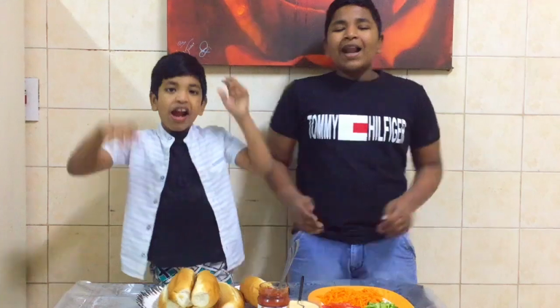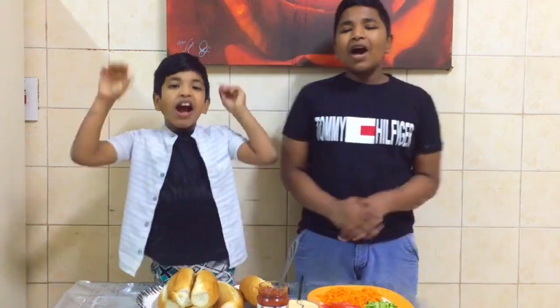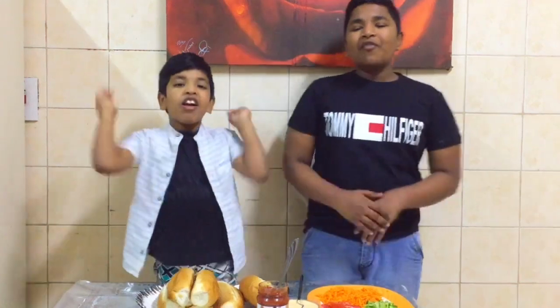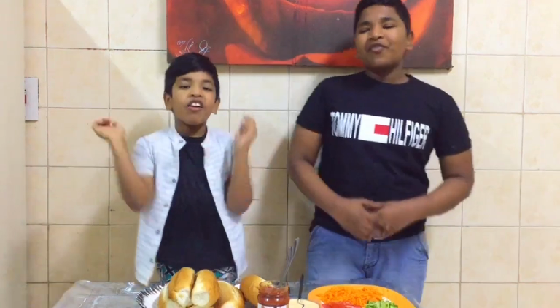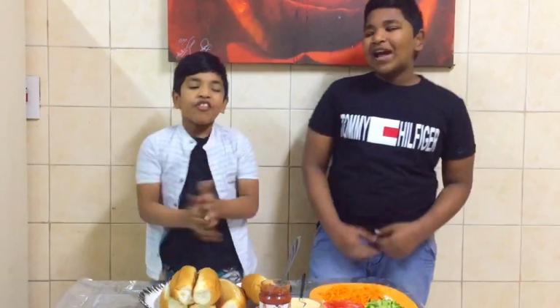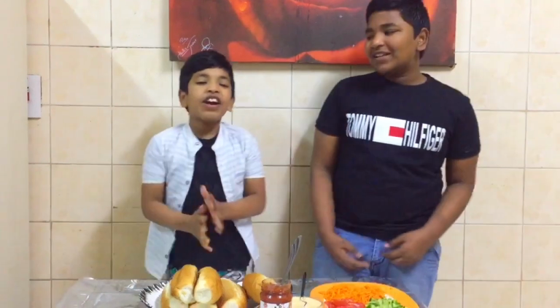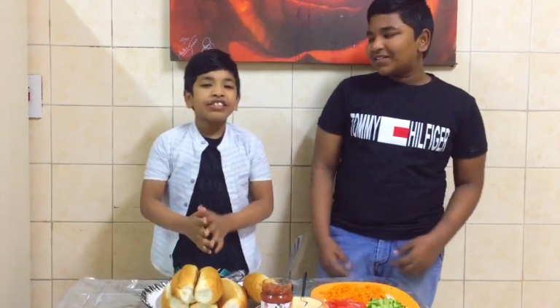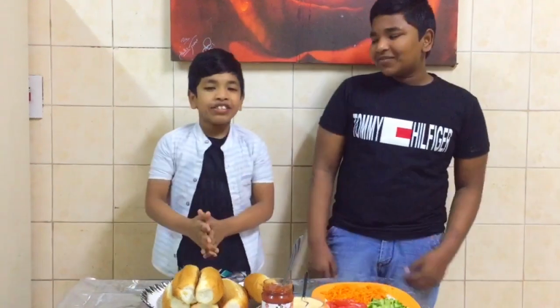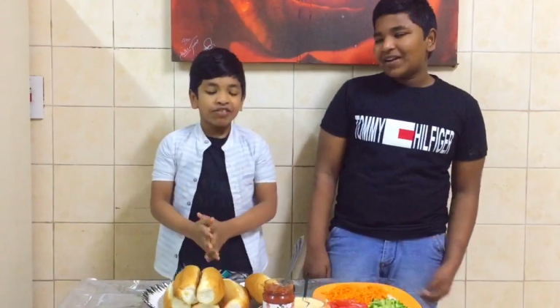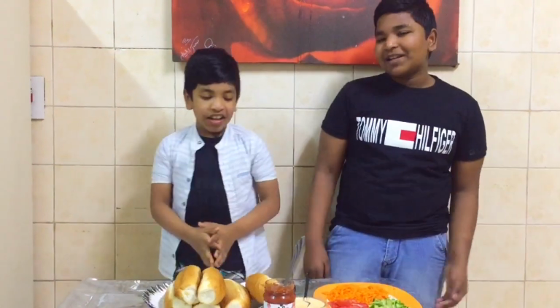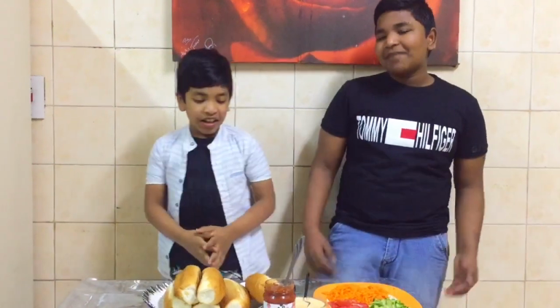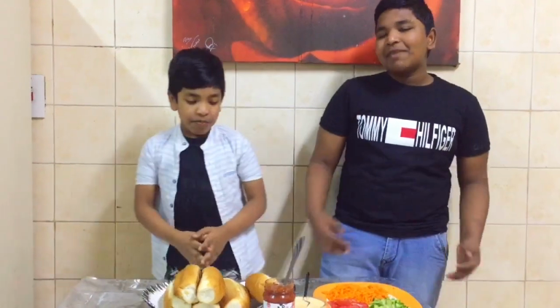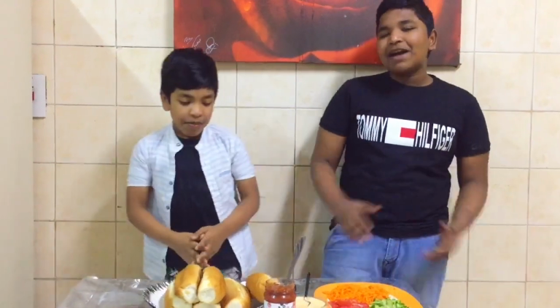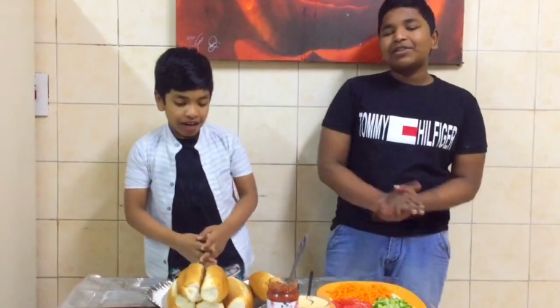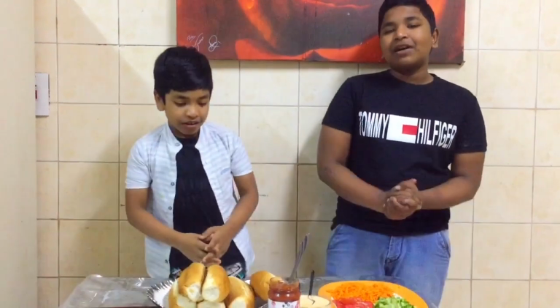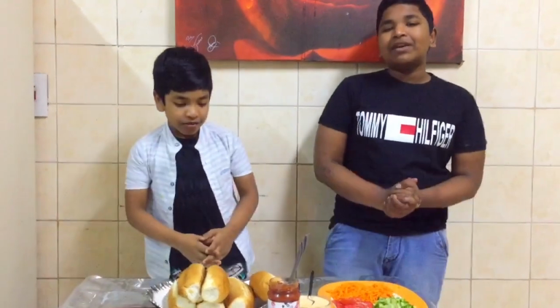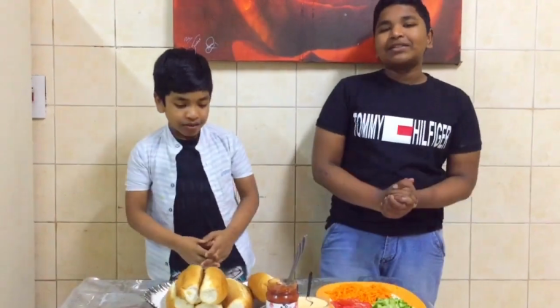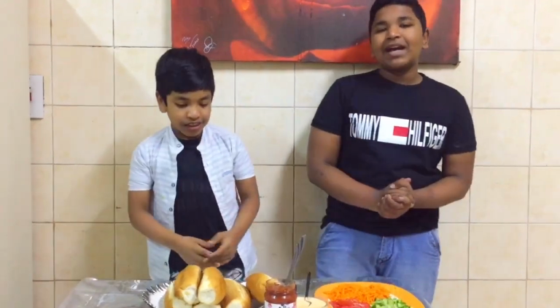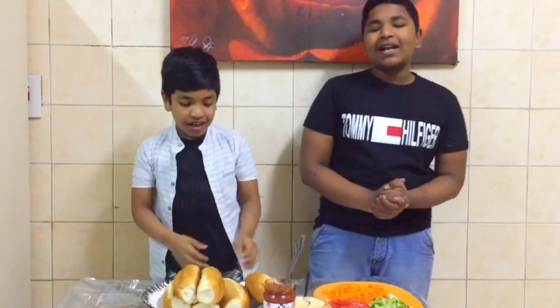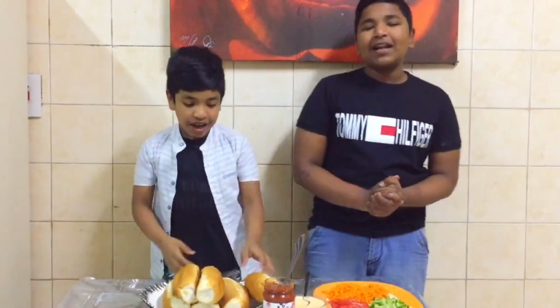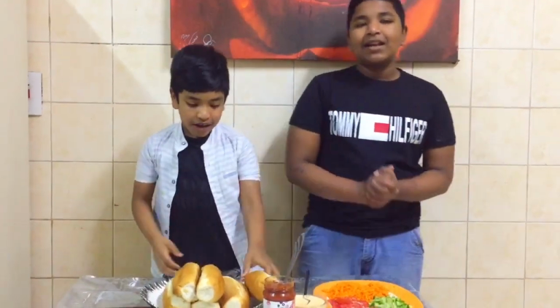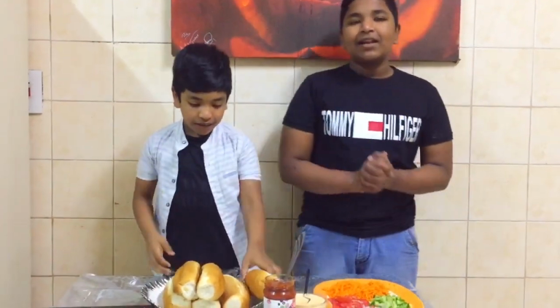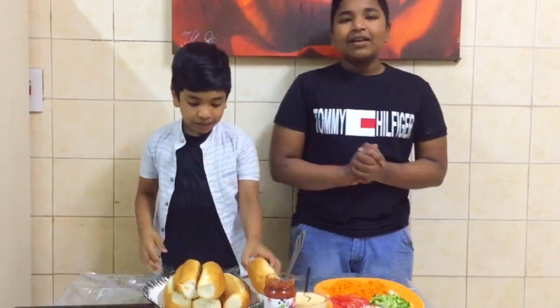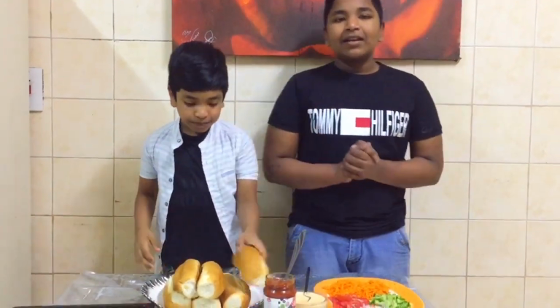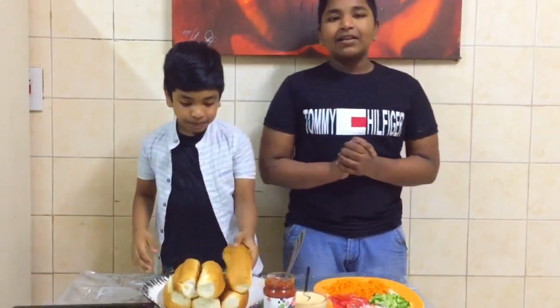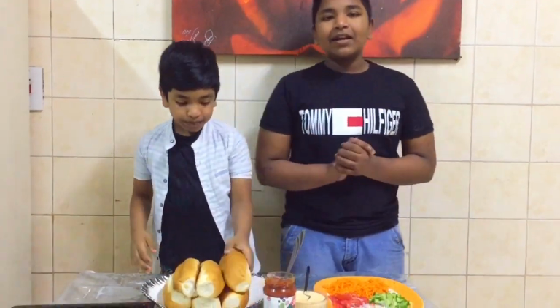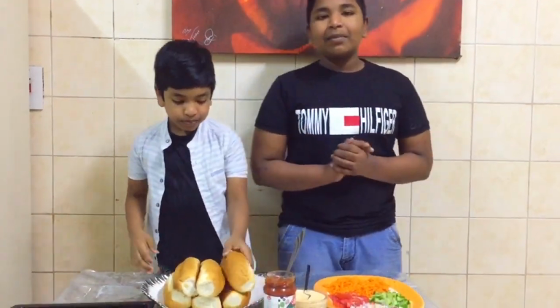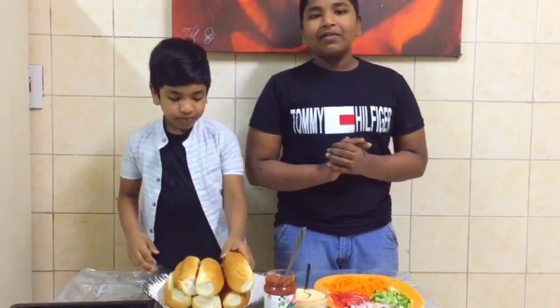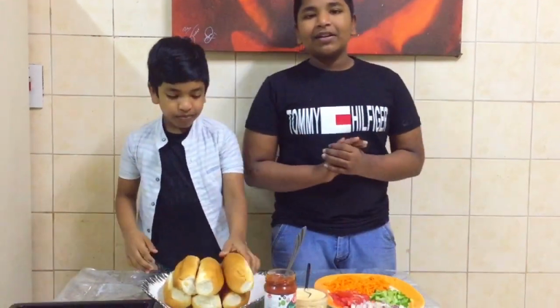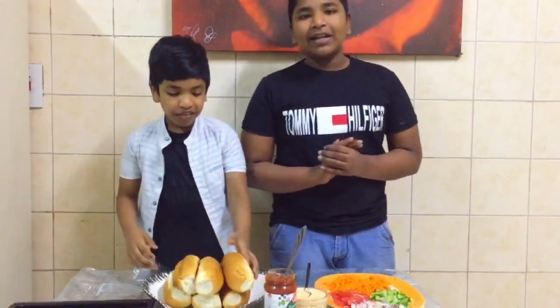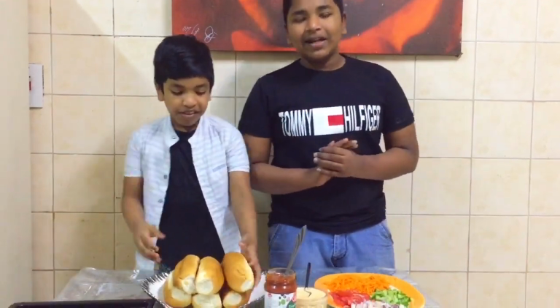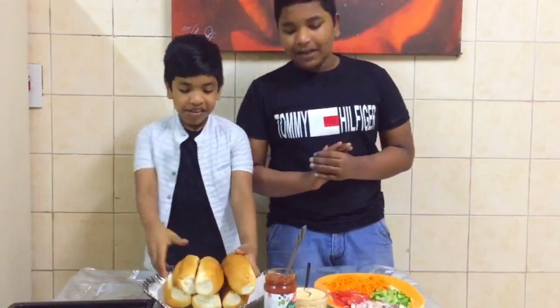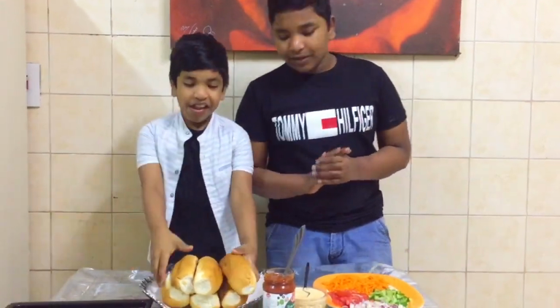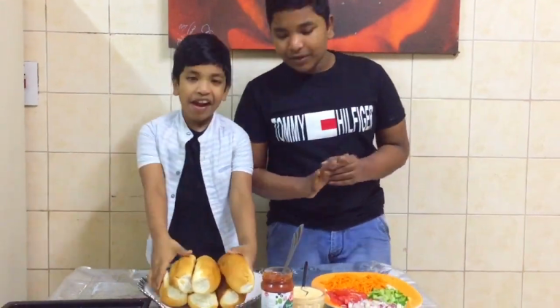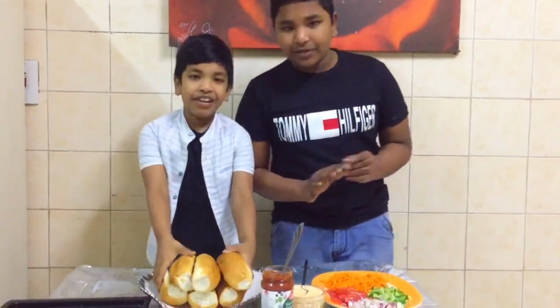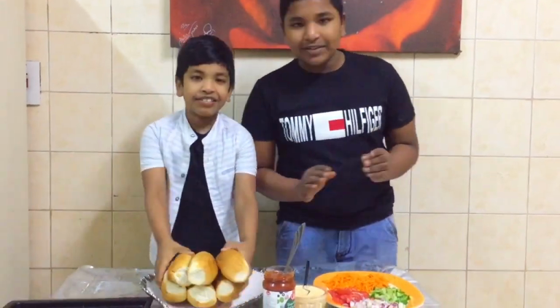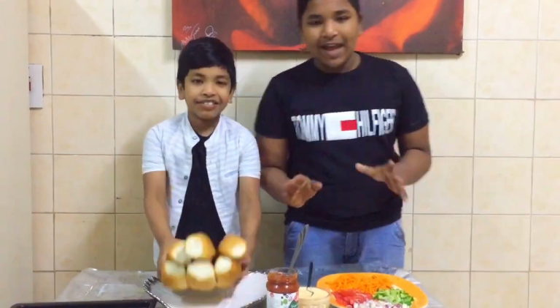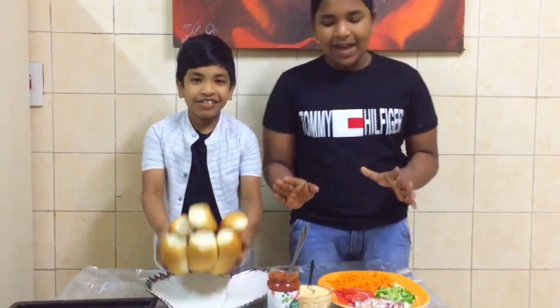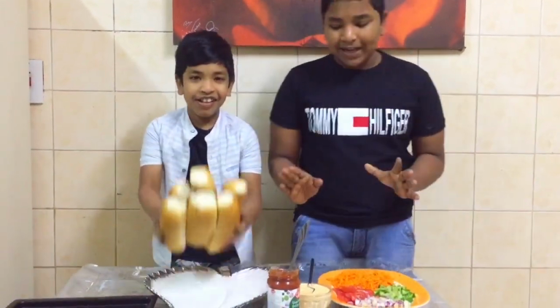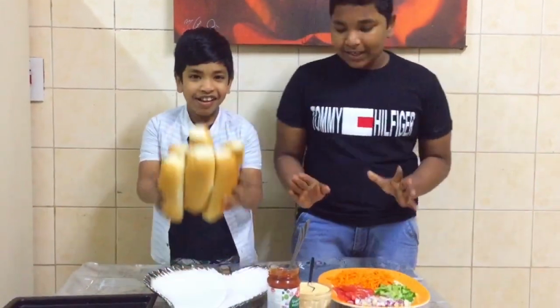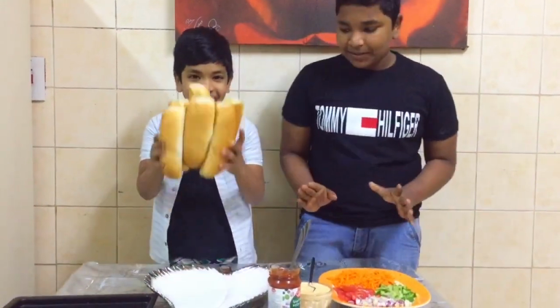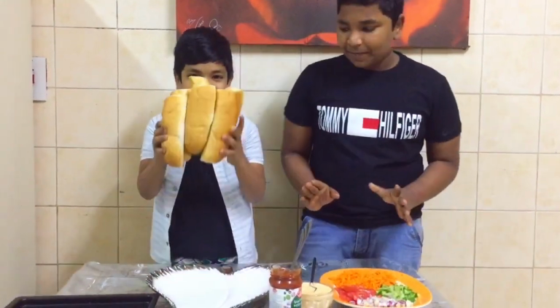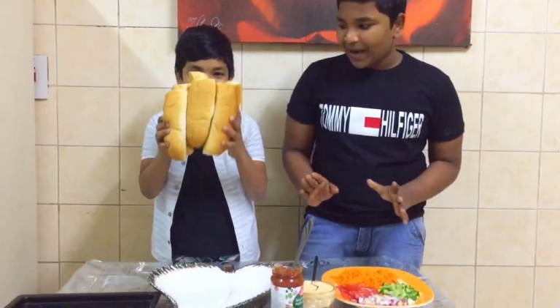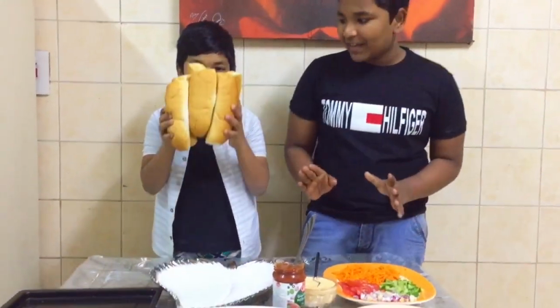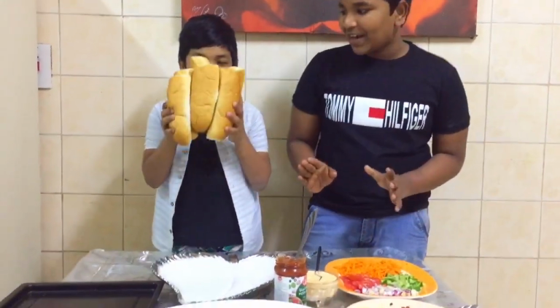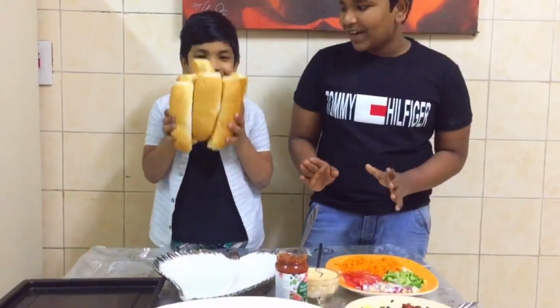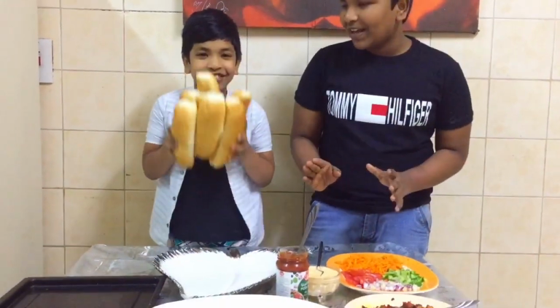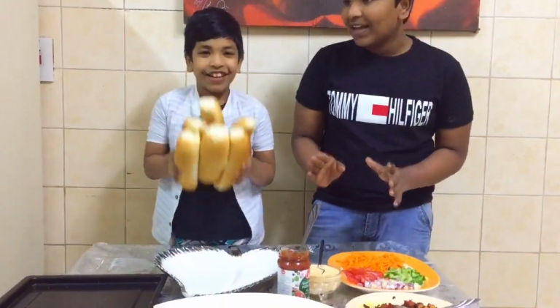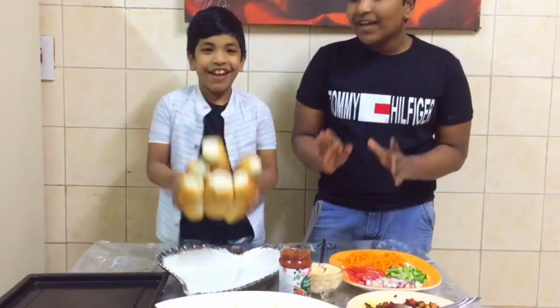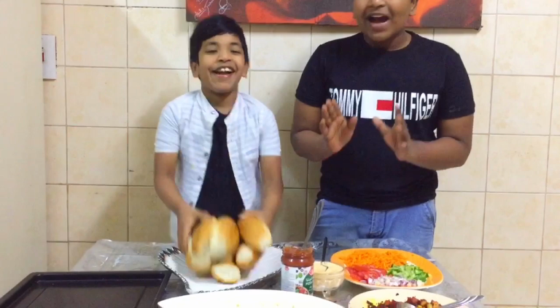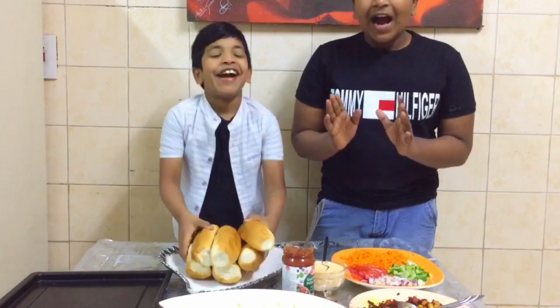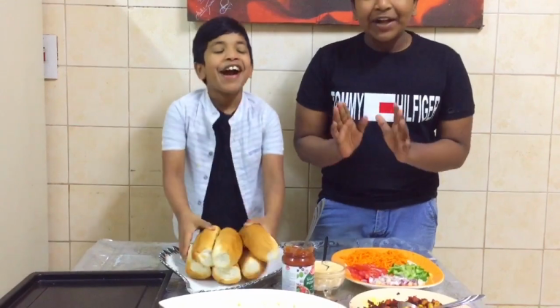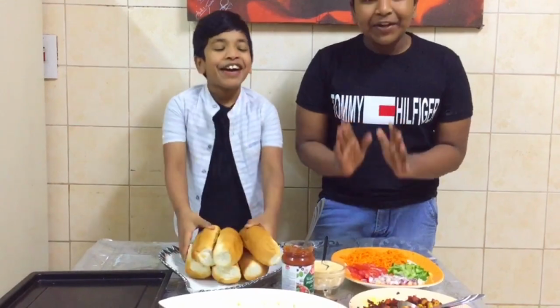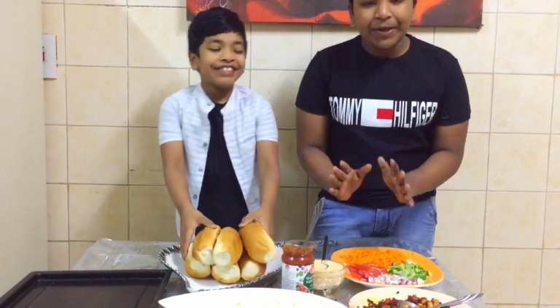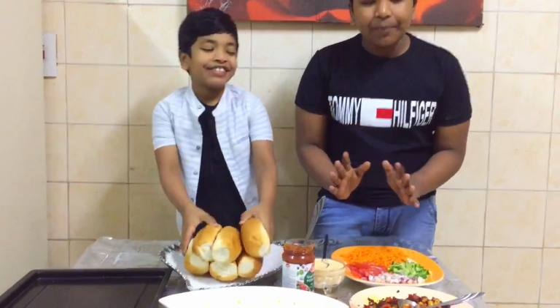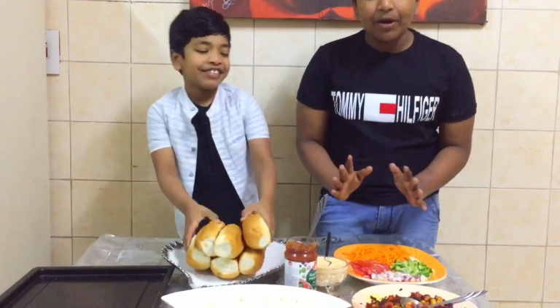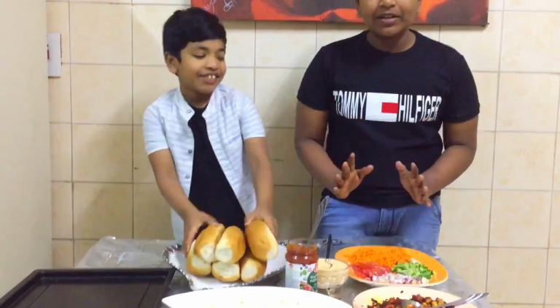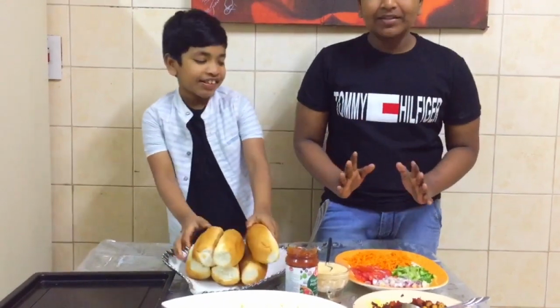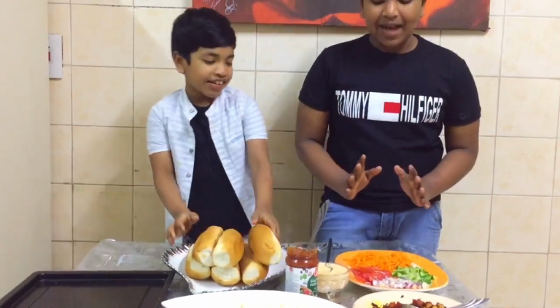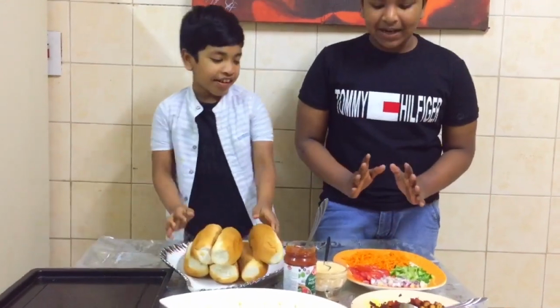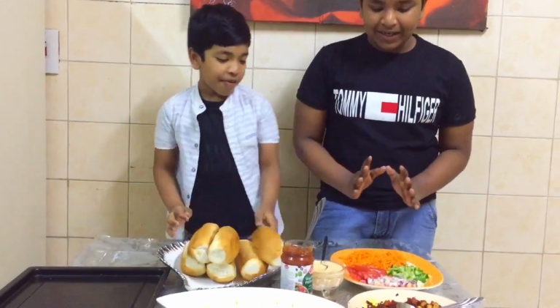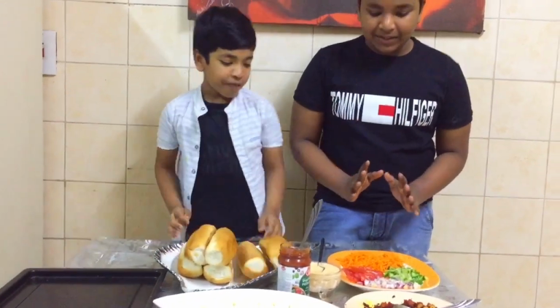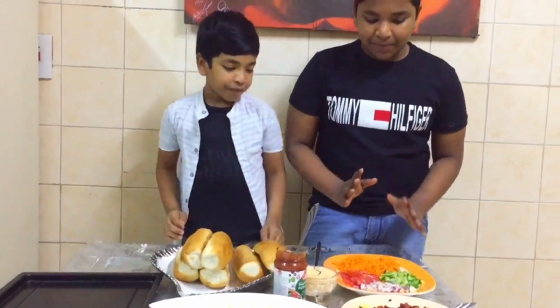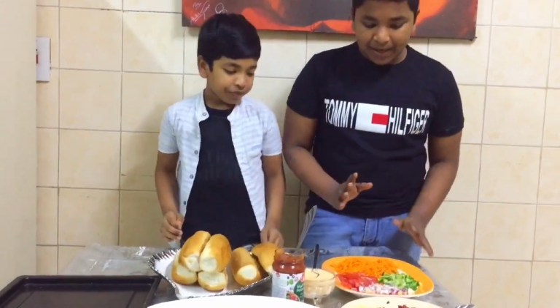Hello Friends! Welcome back to our channel! Today we are going to have a snack recipe. We are going to have a lot of snack recipes.